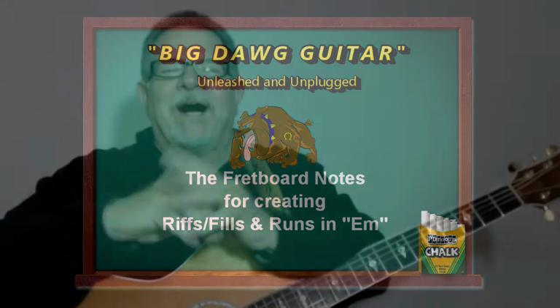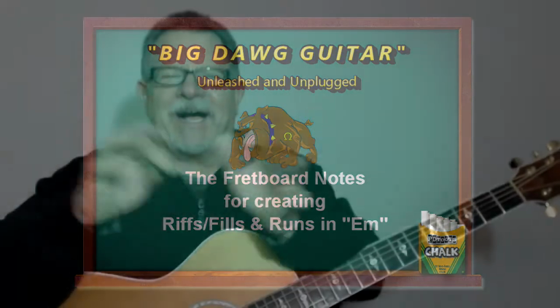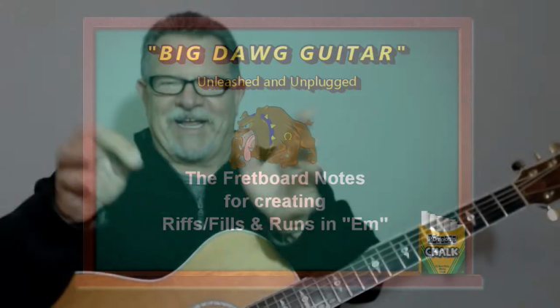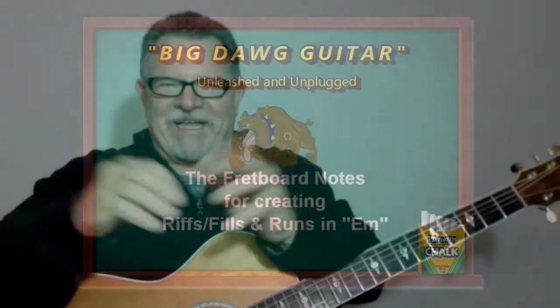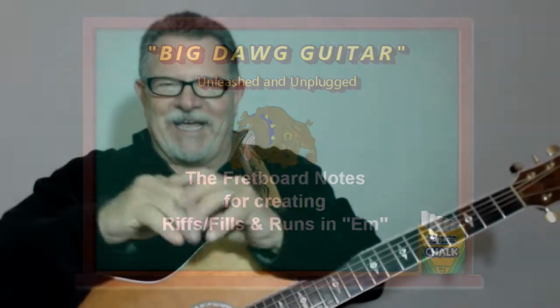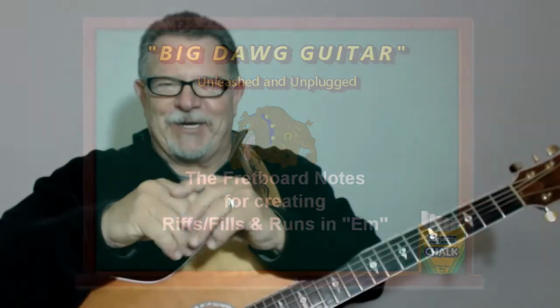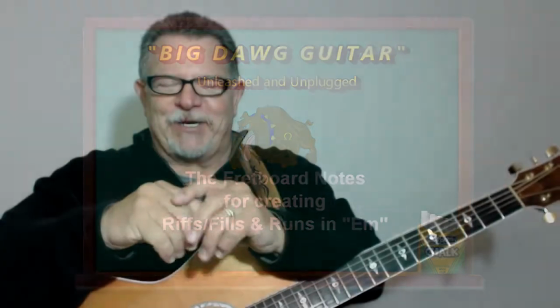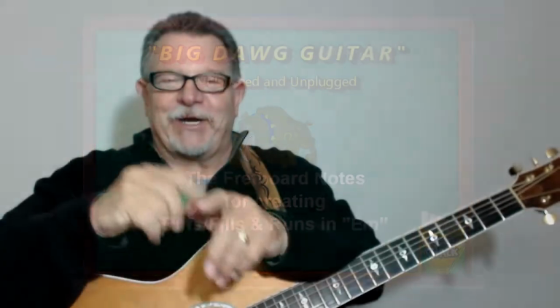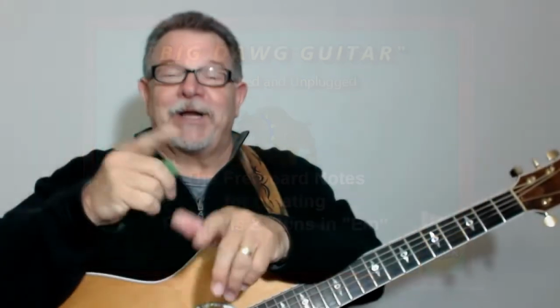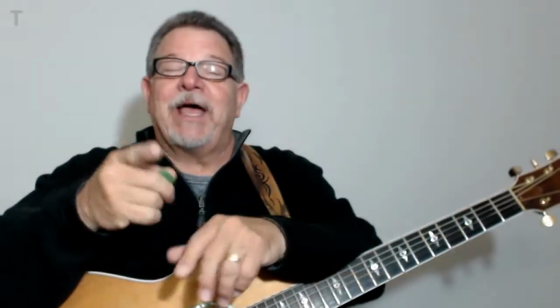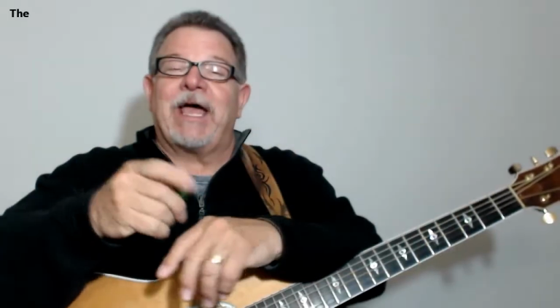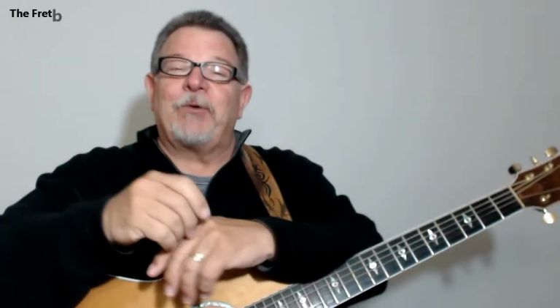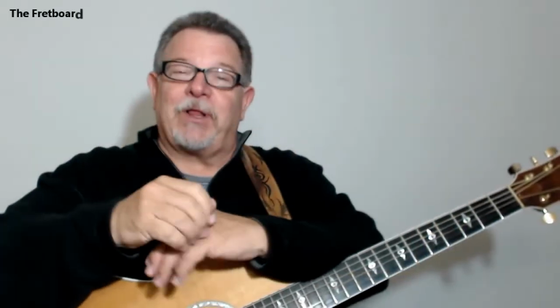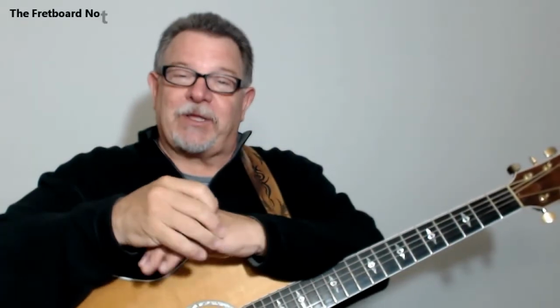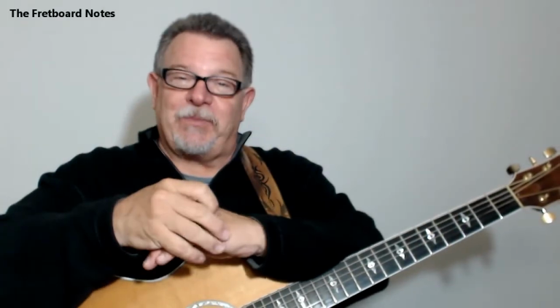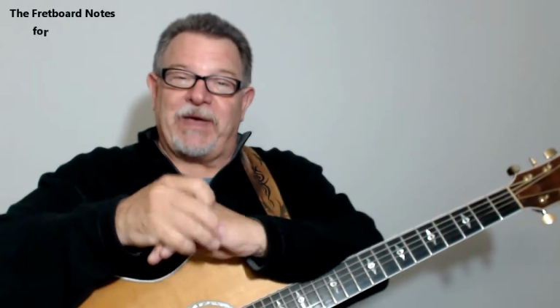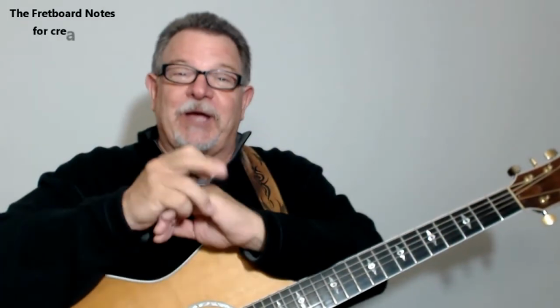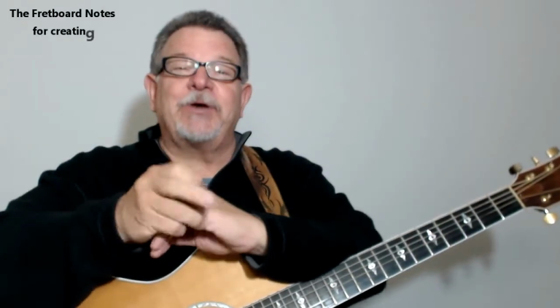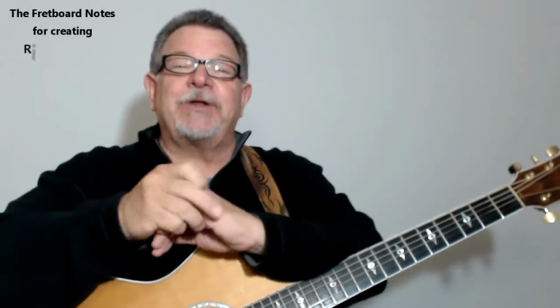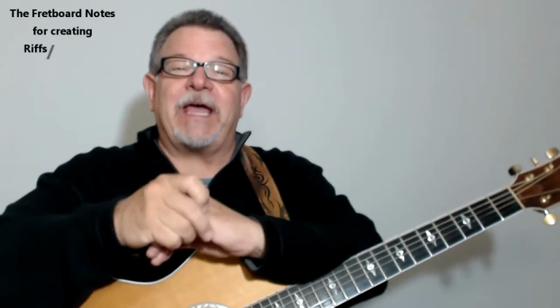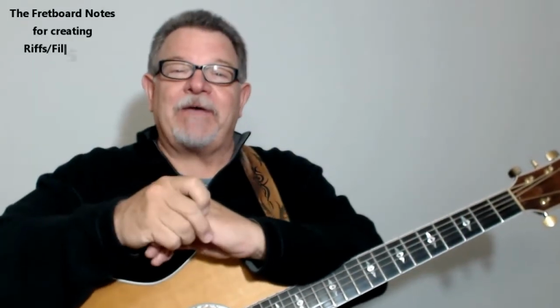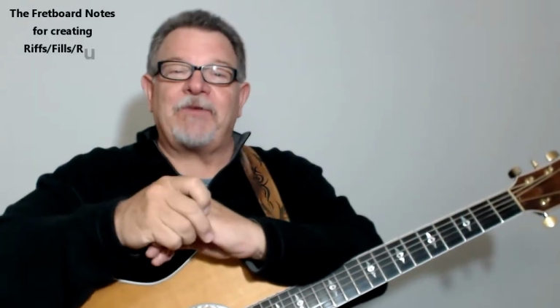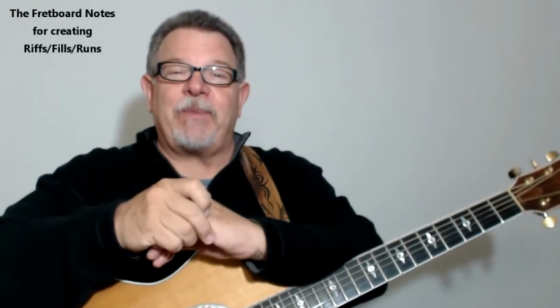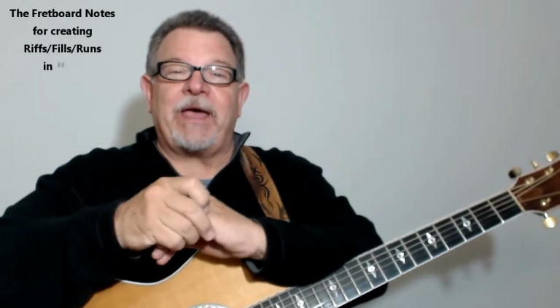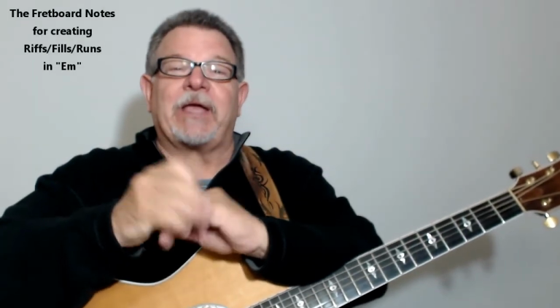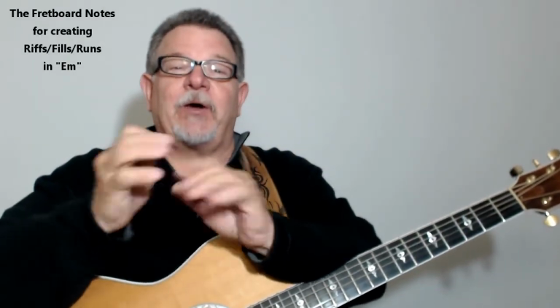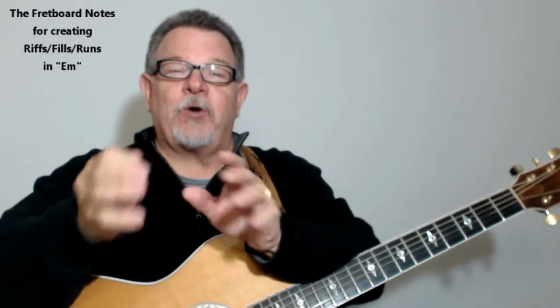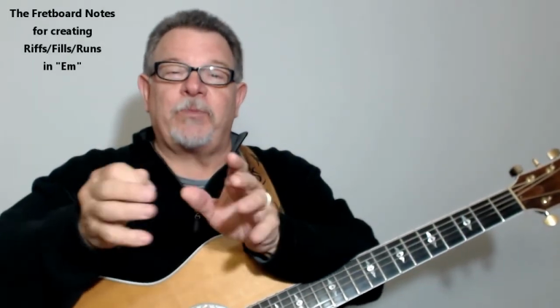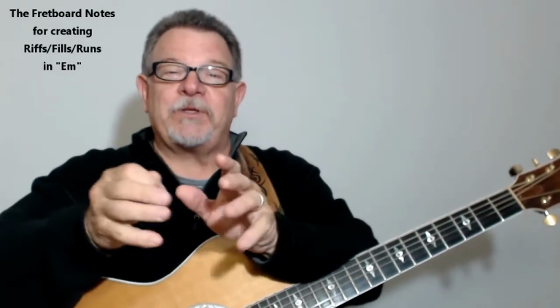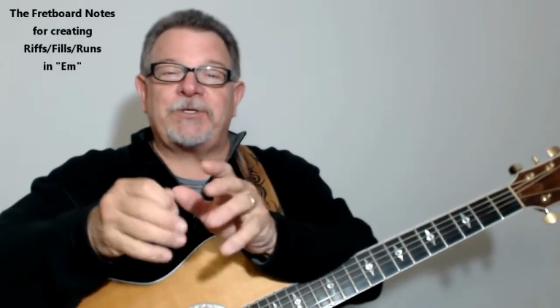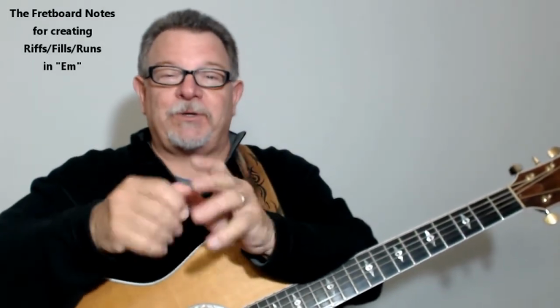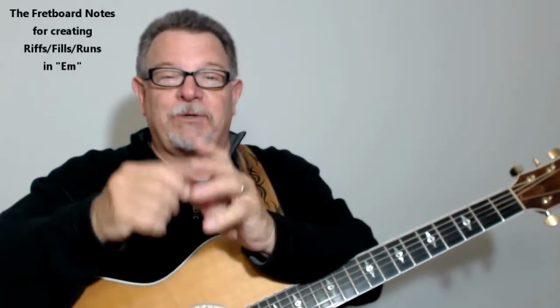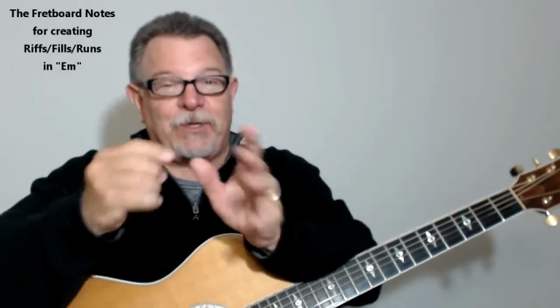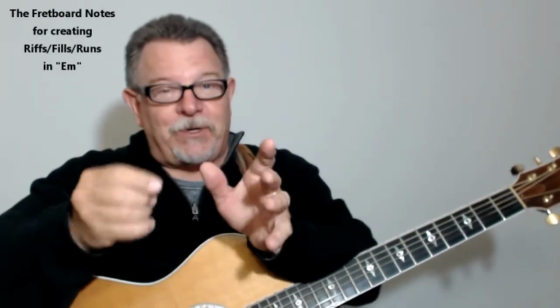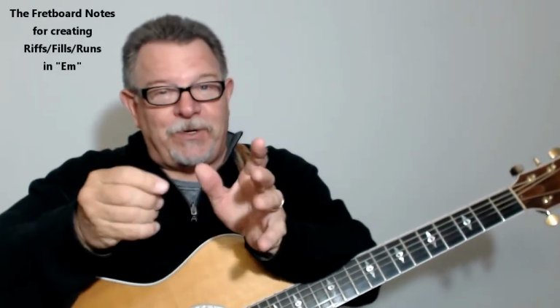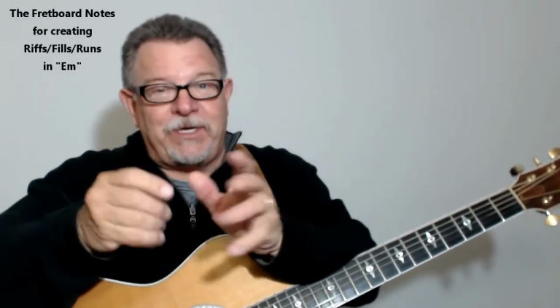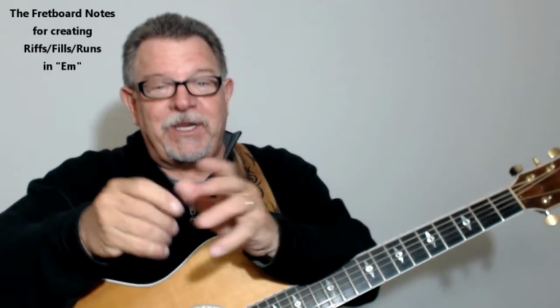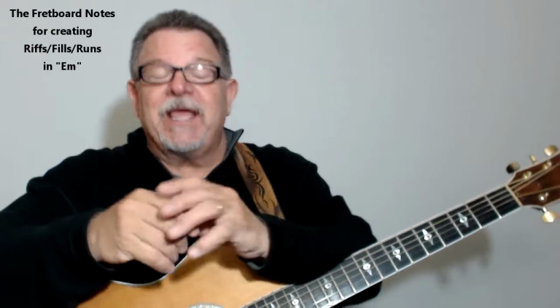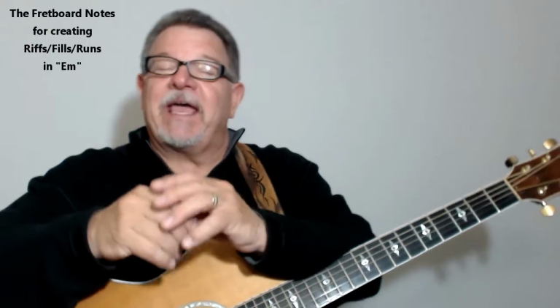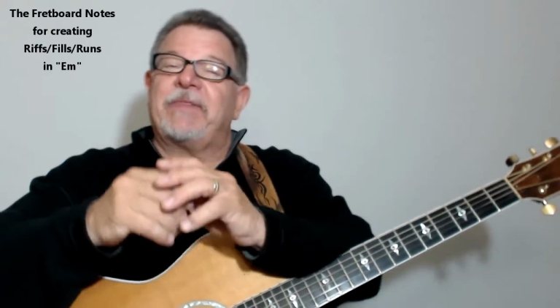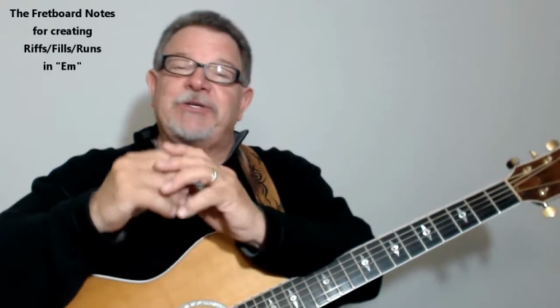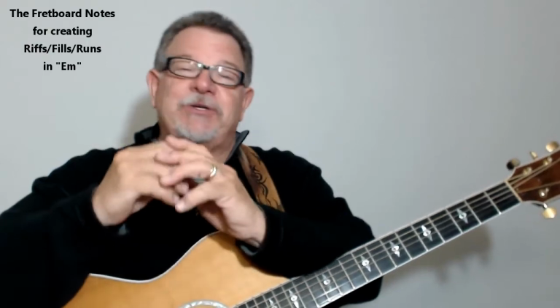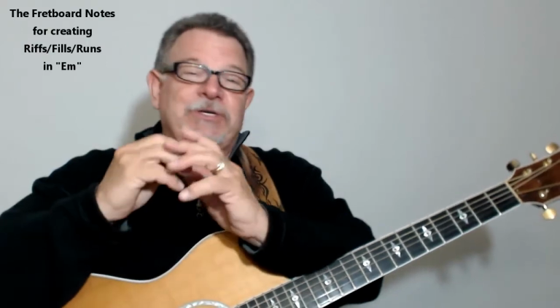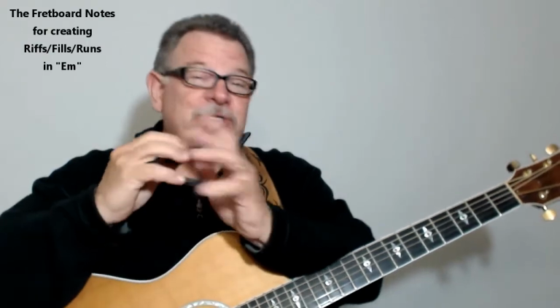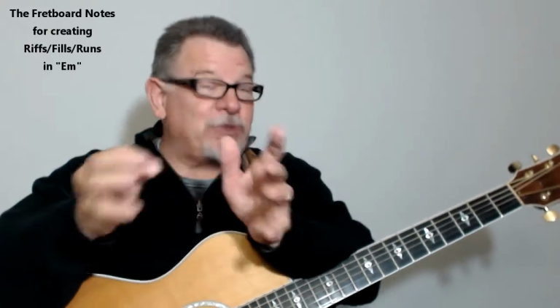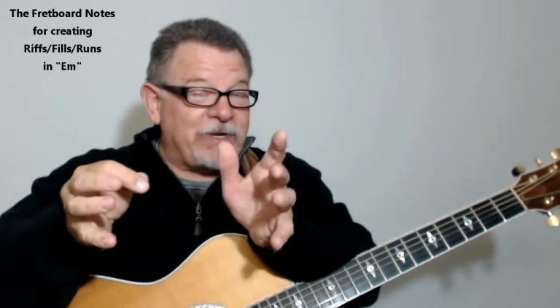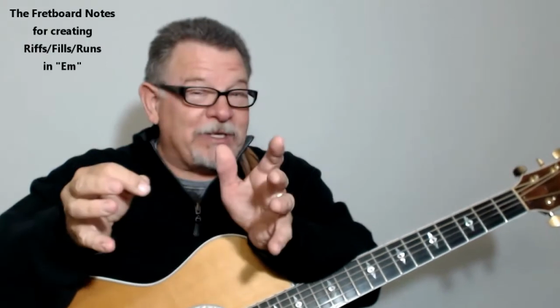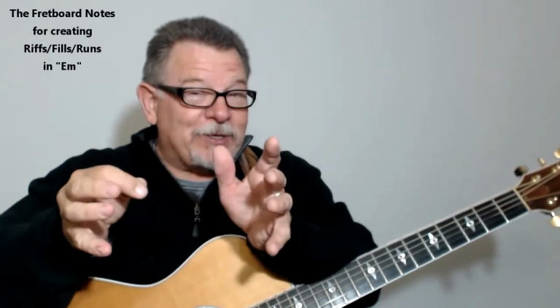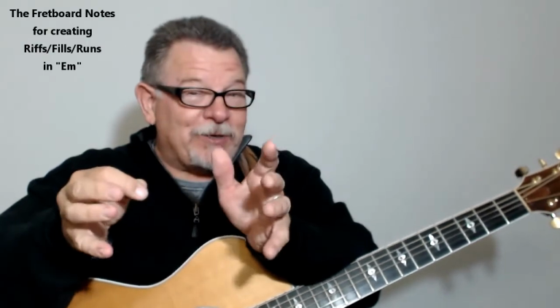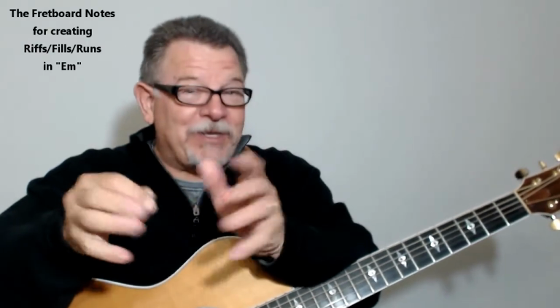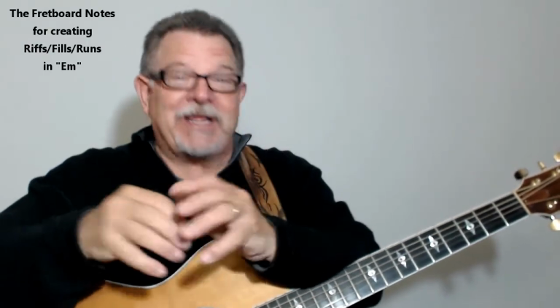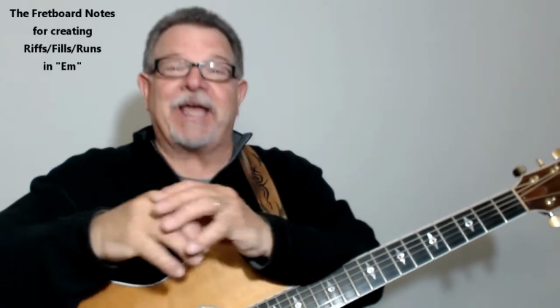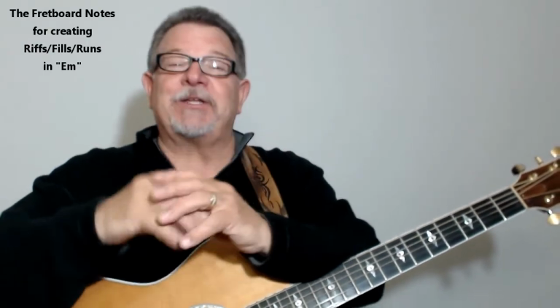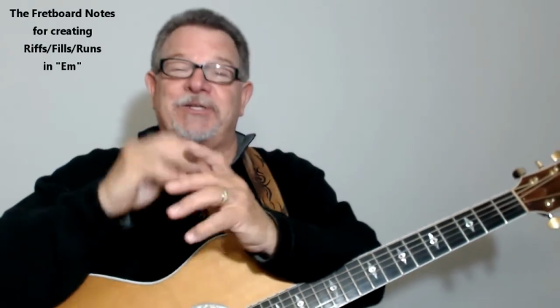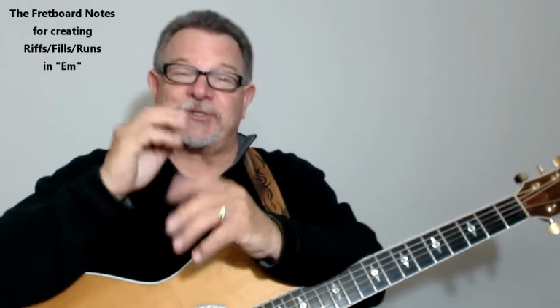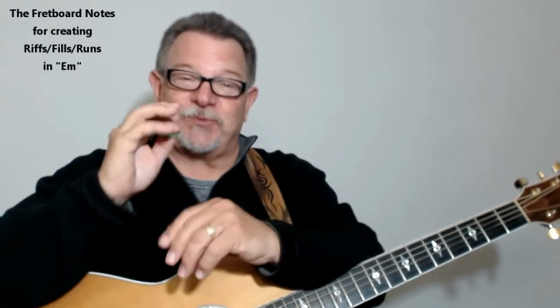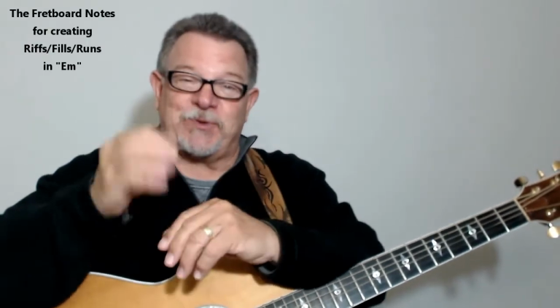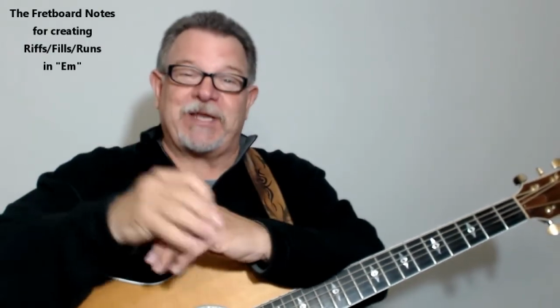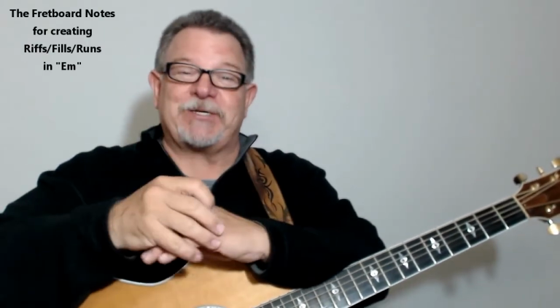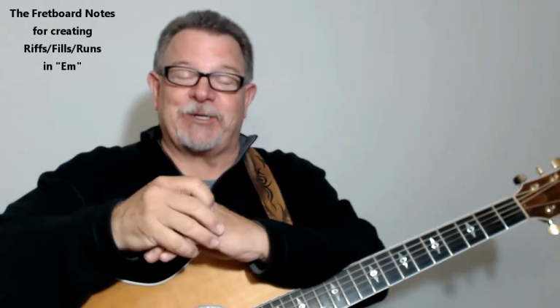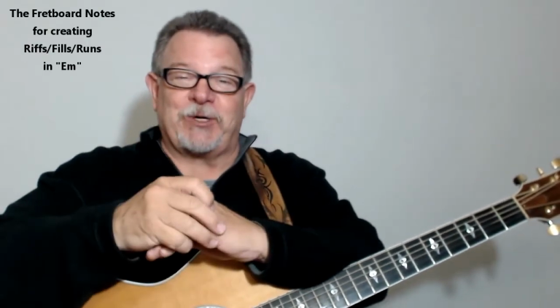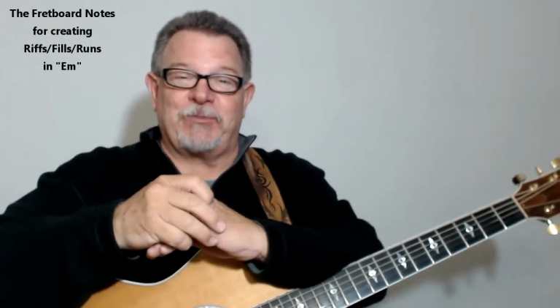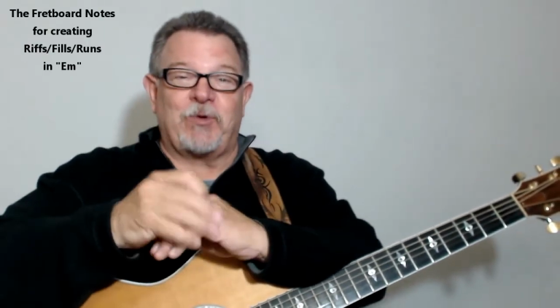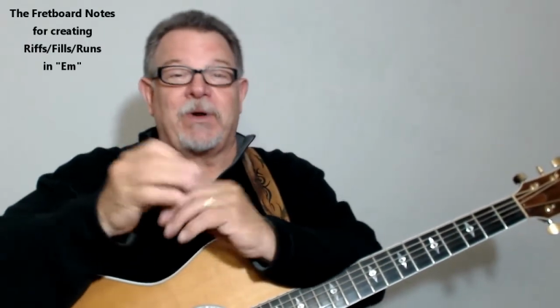Hi, Gaylord here. Hey, welcome back. Good to have you back. I hope that you're learning, and that you're enjoying learning, and that you're ready to learn more.